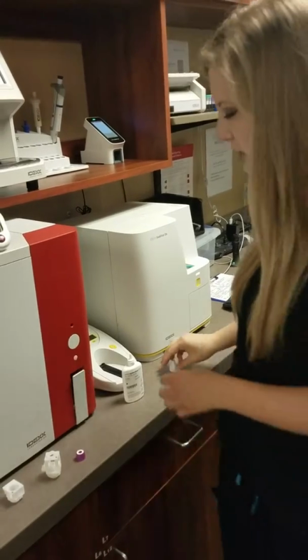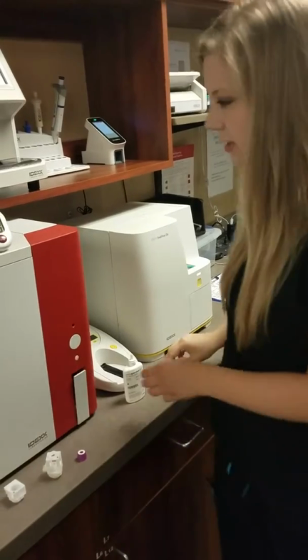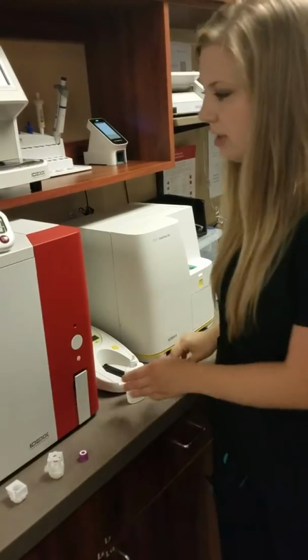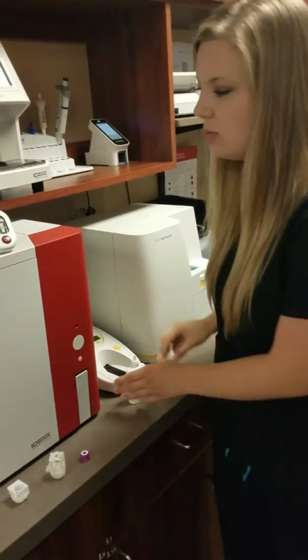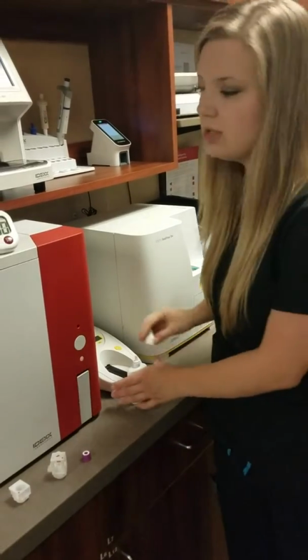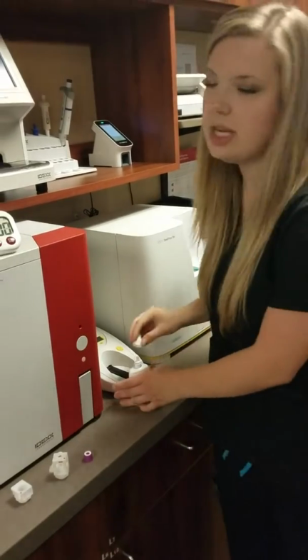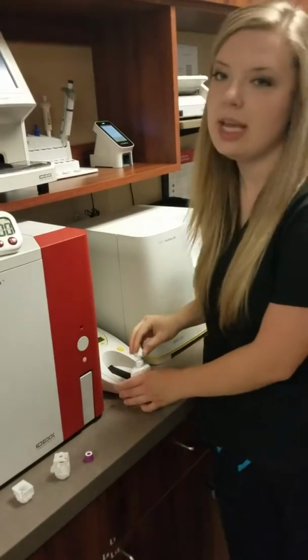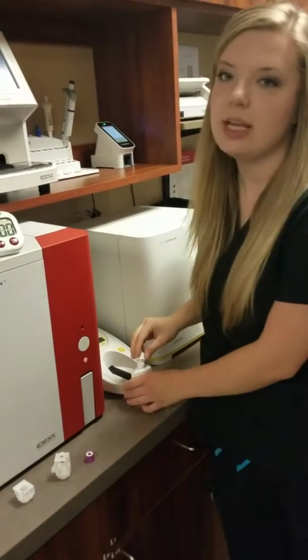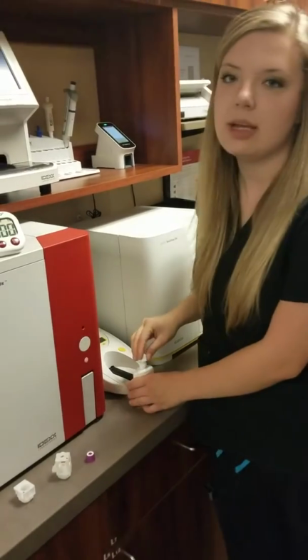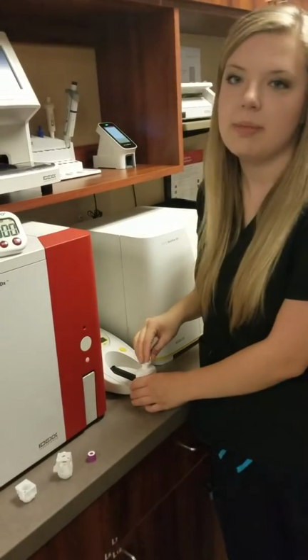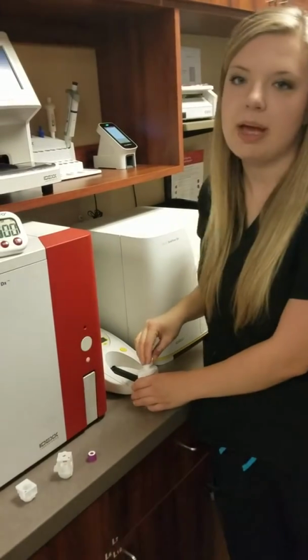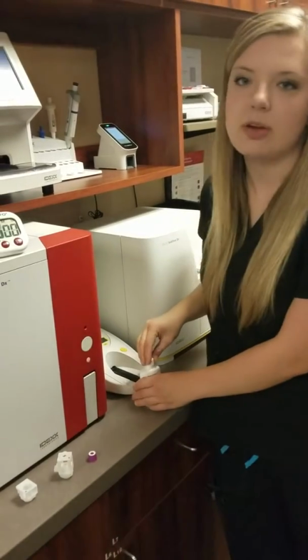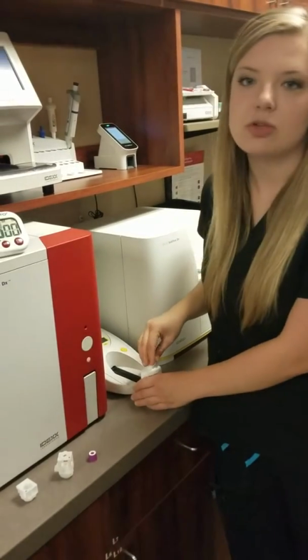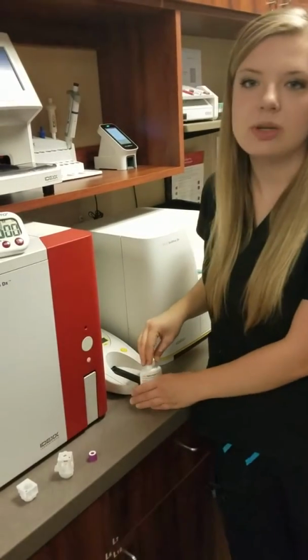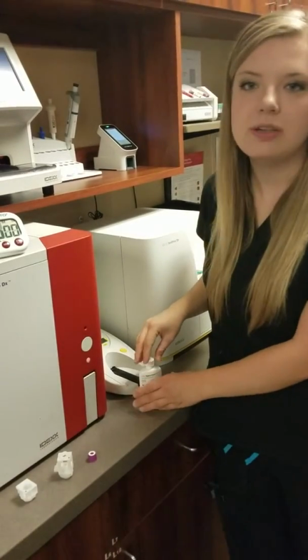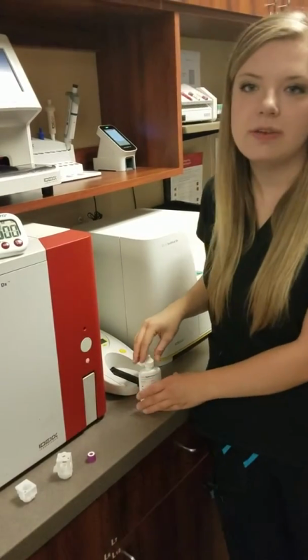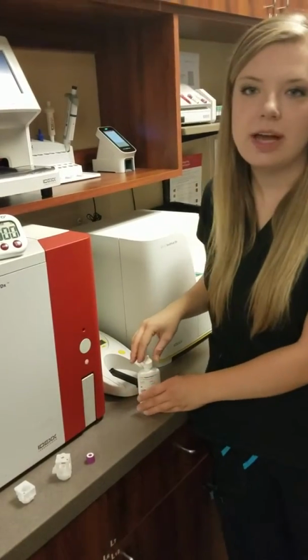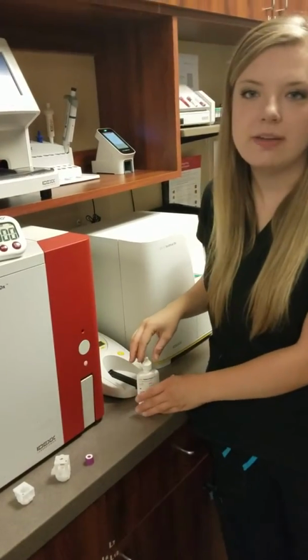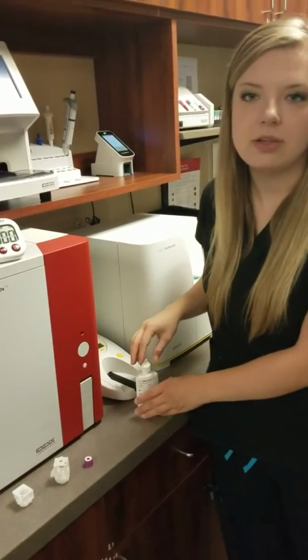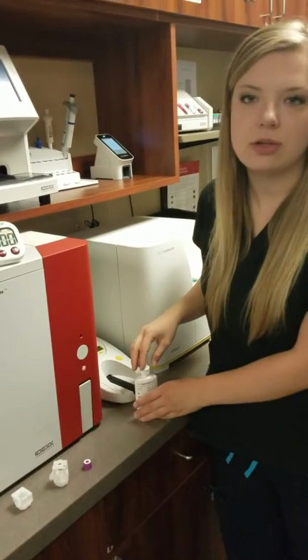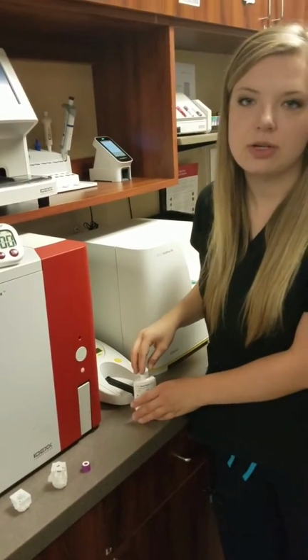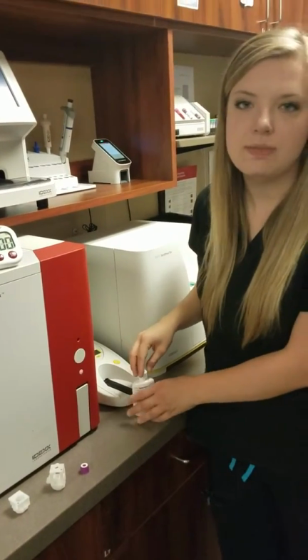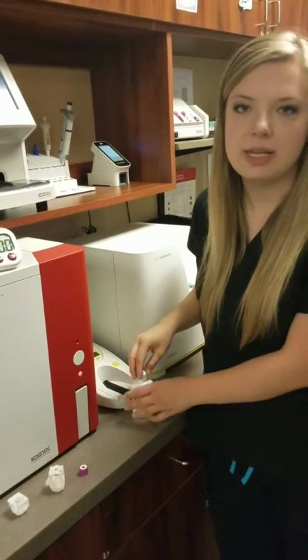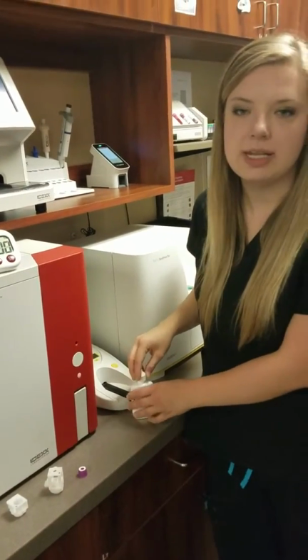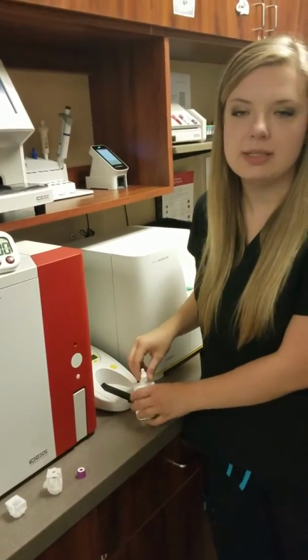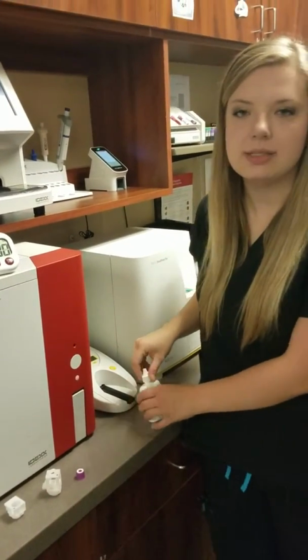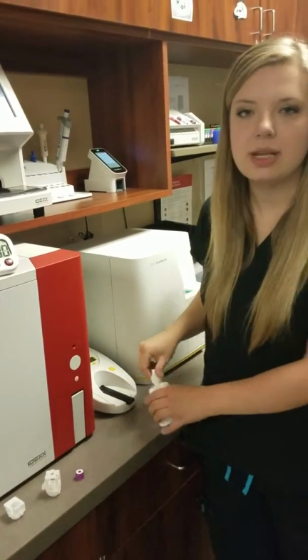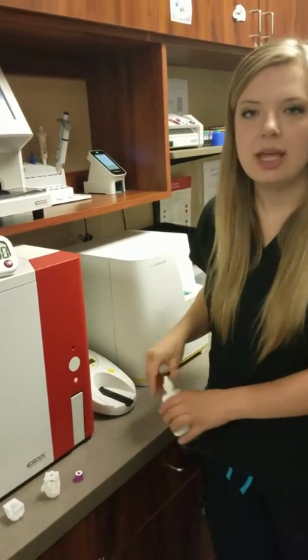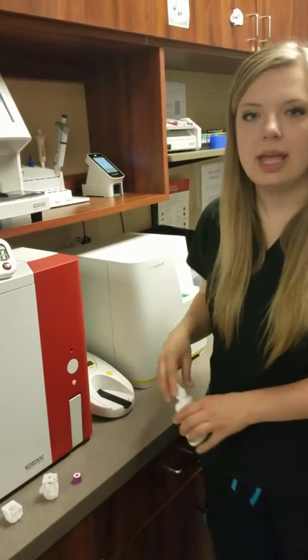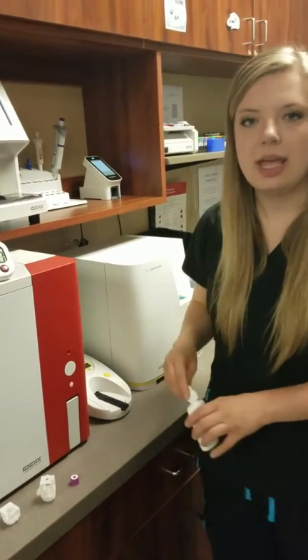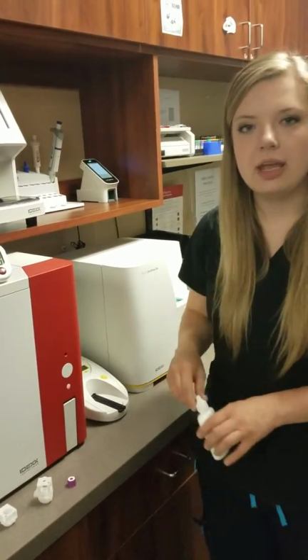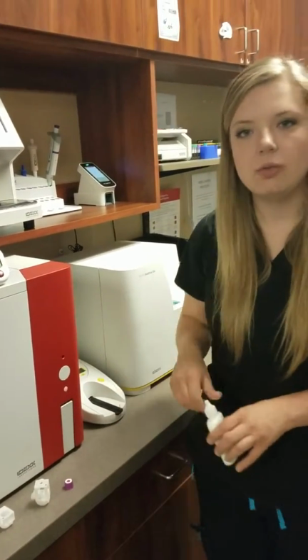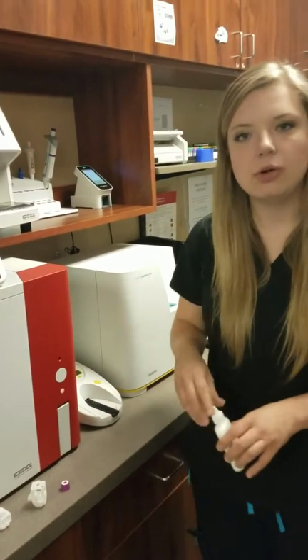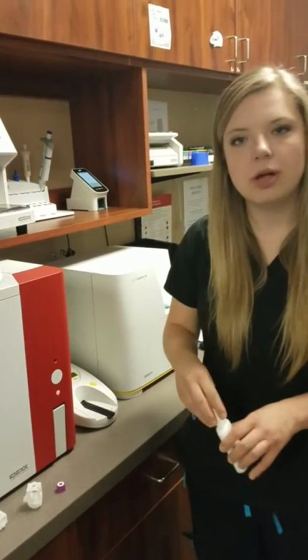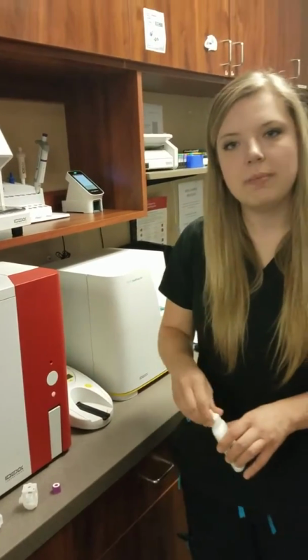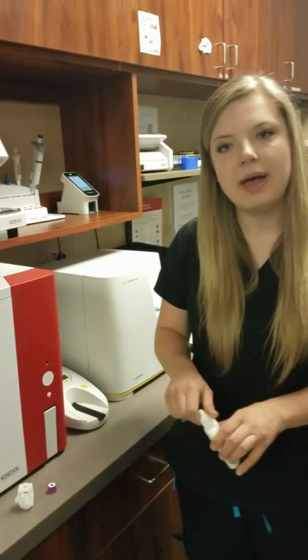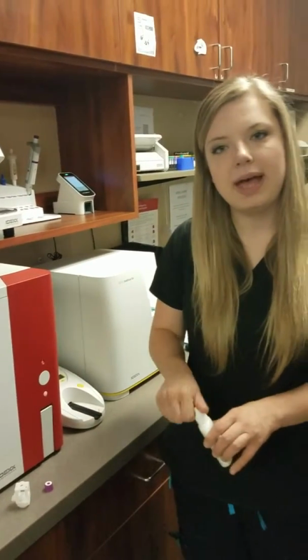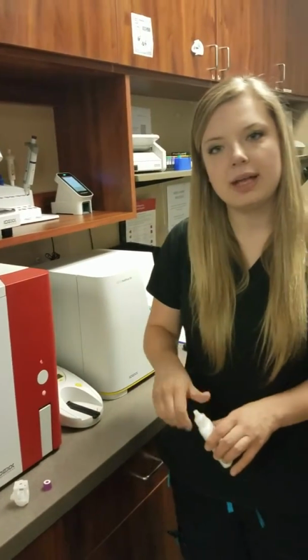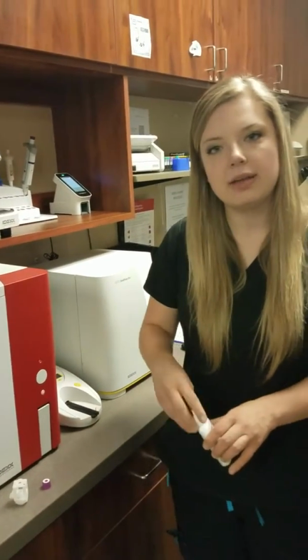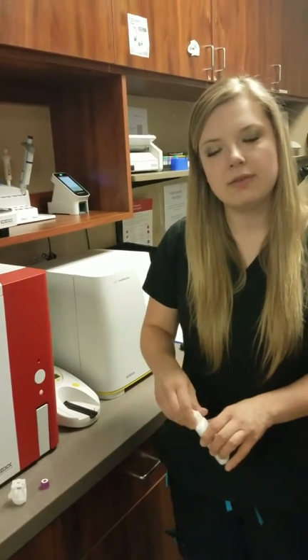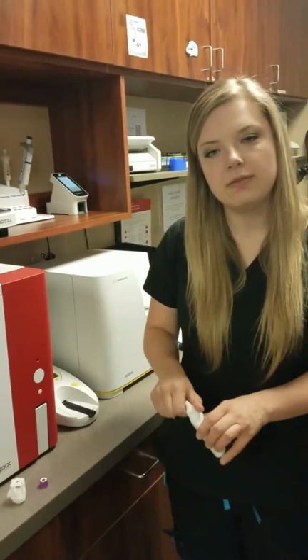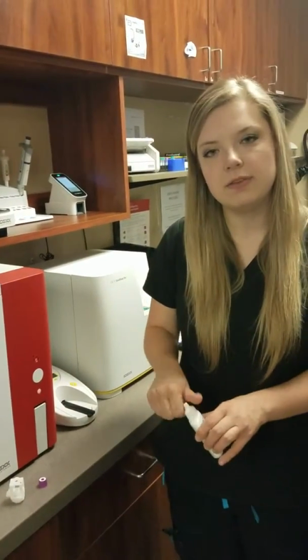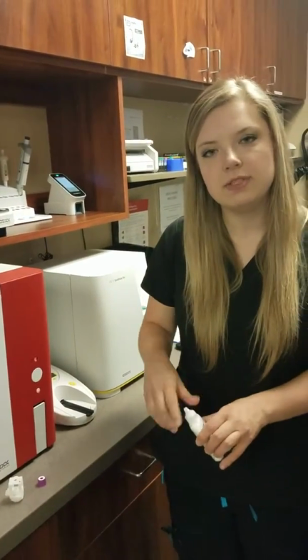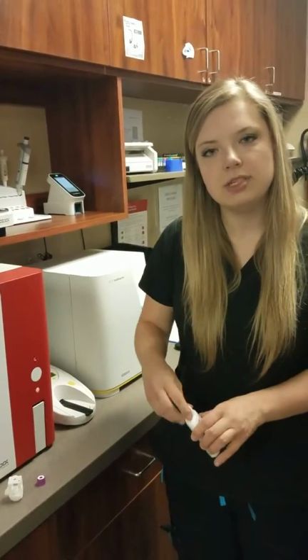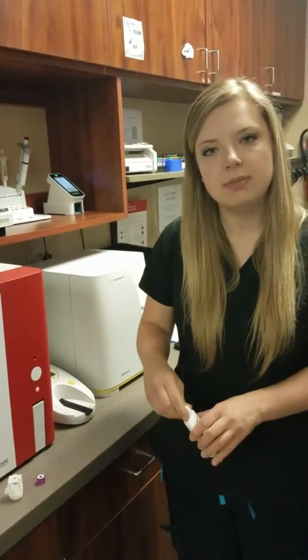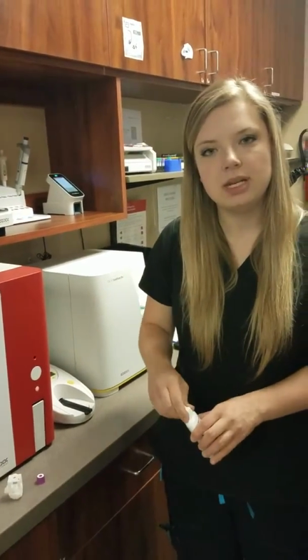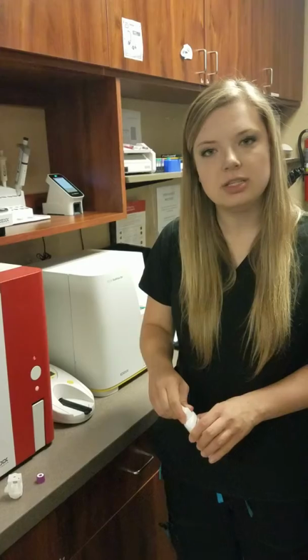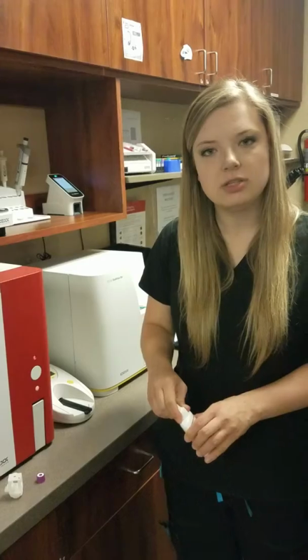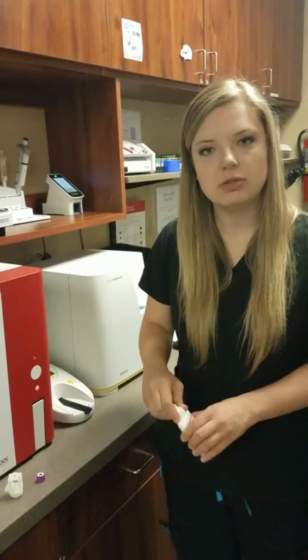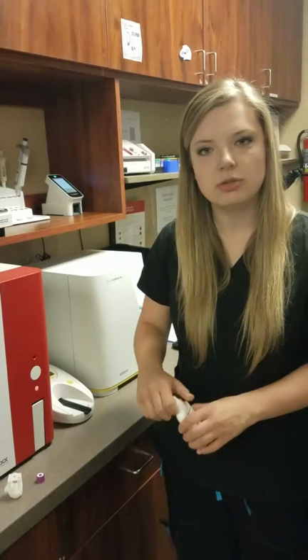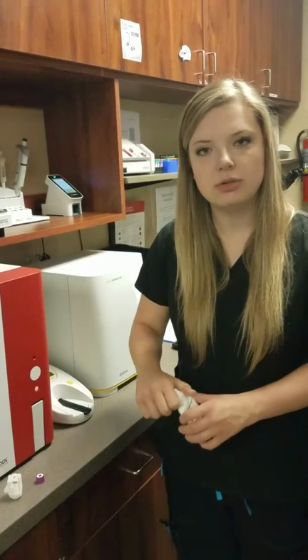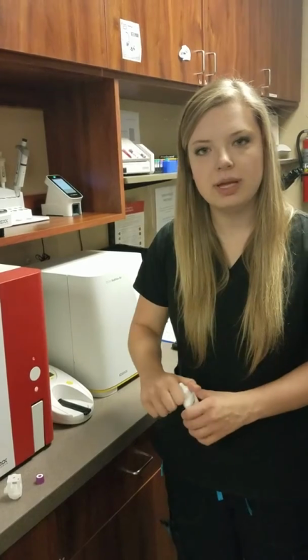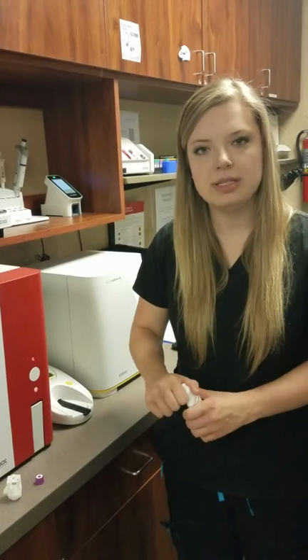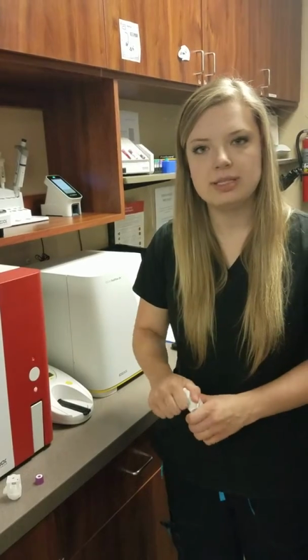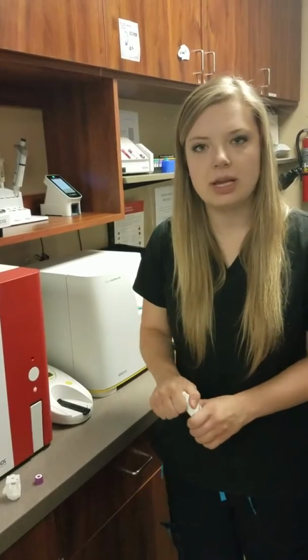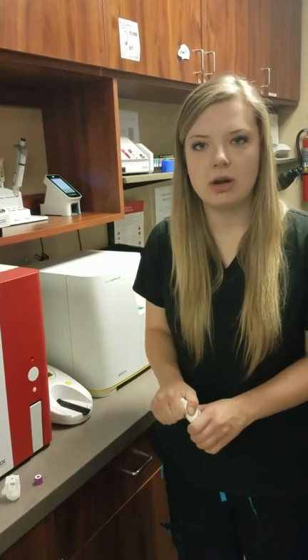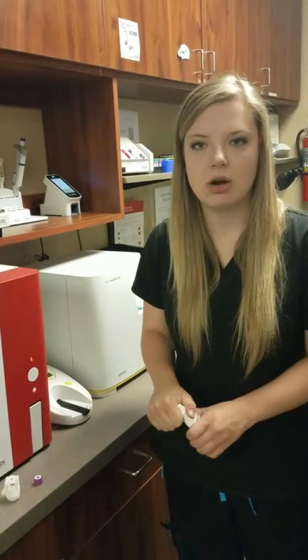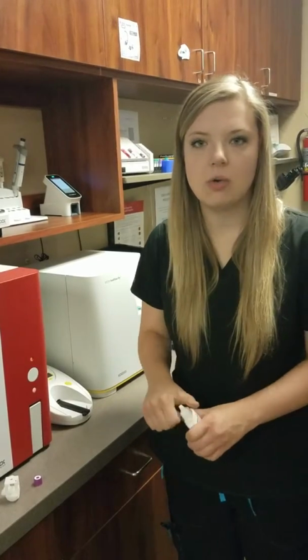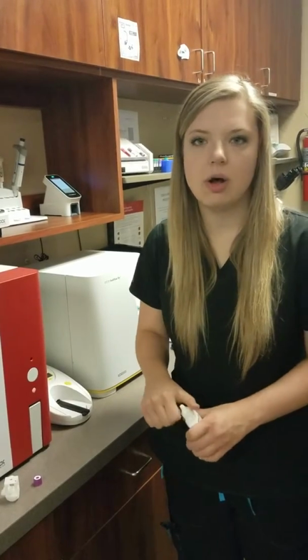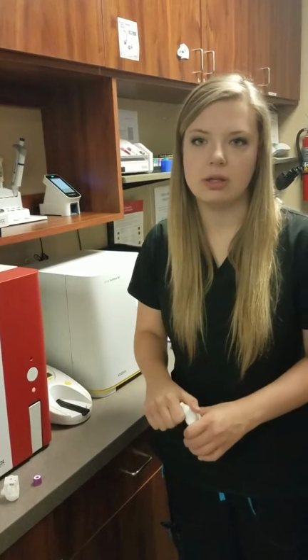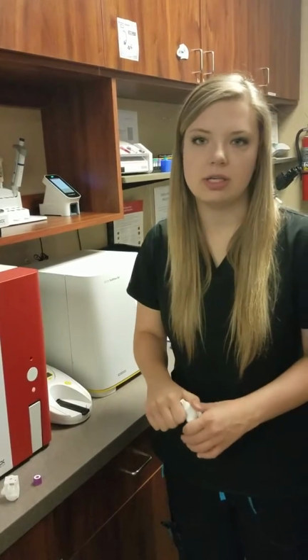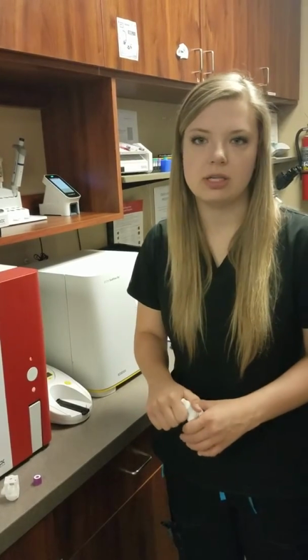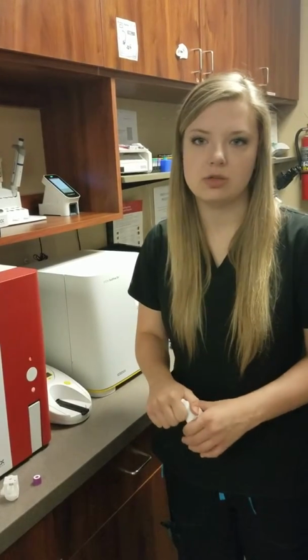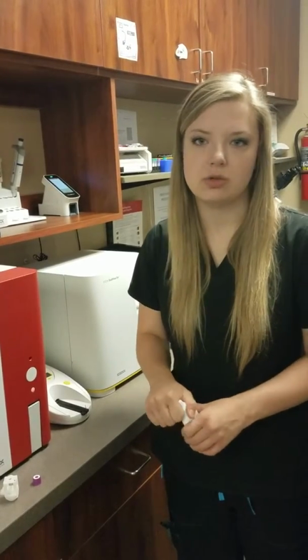This will take about 25 to 30 minutes. We'll come back 15 minutes through and set out our quality control.